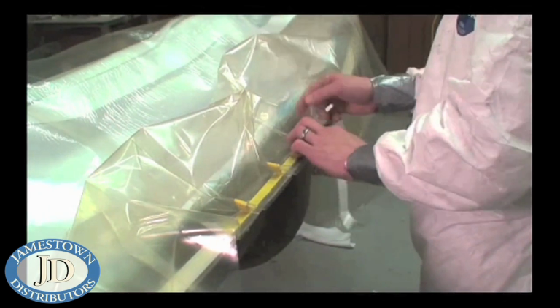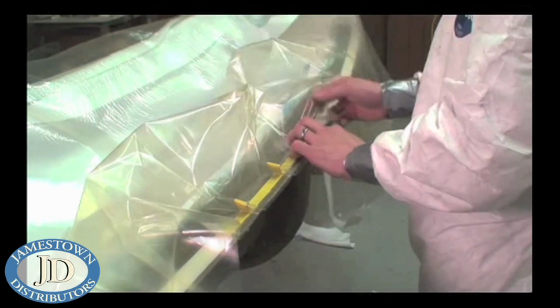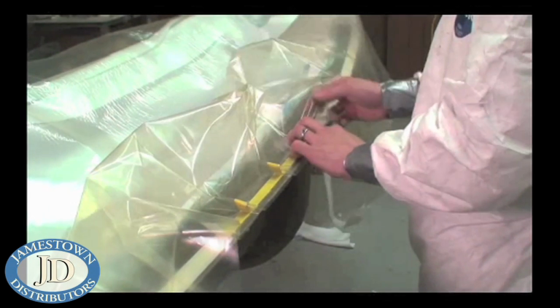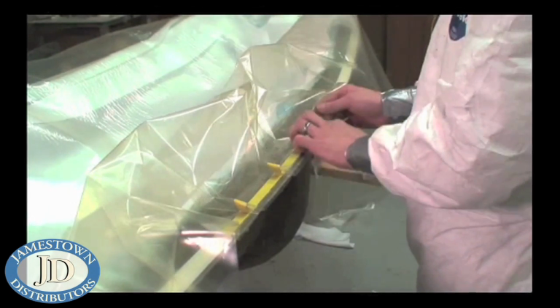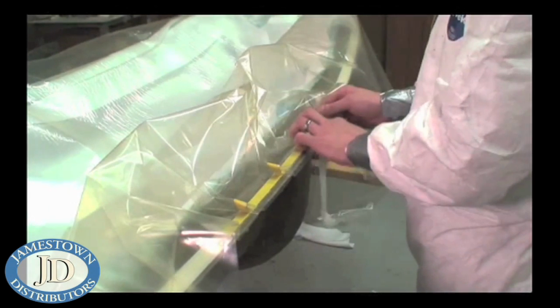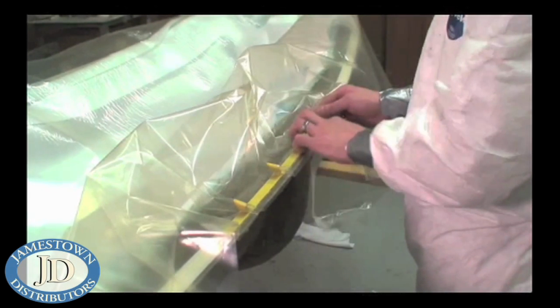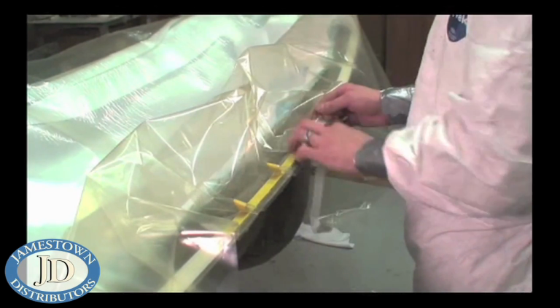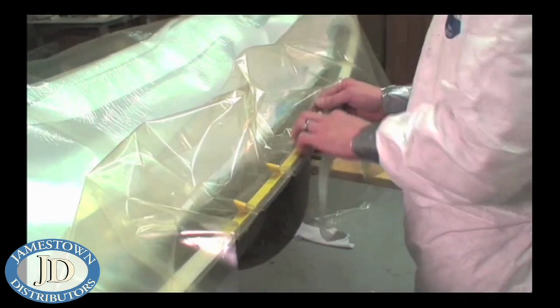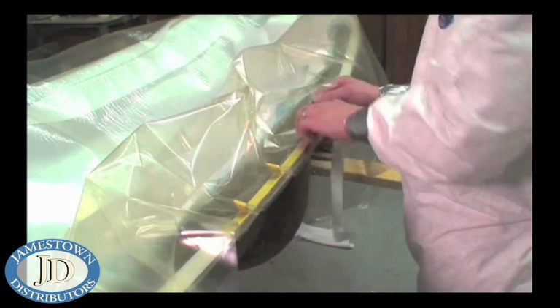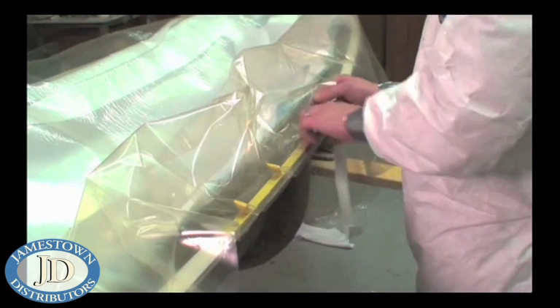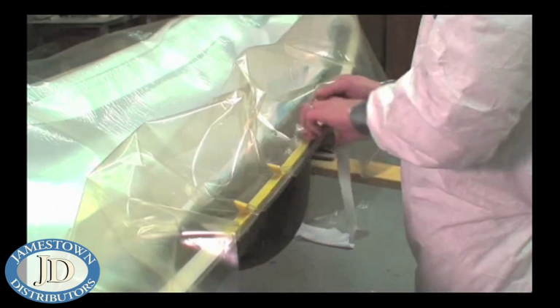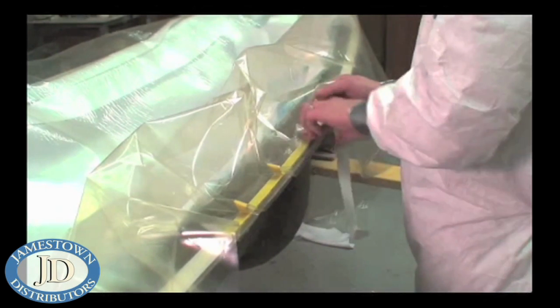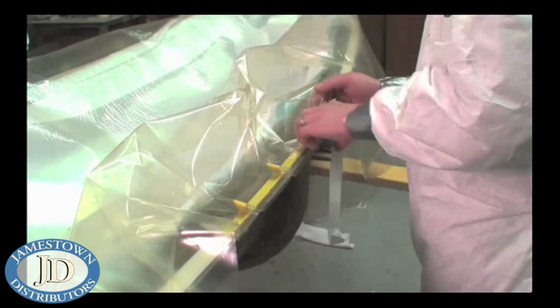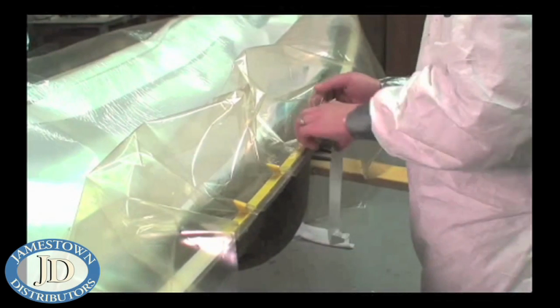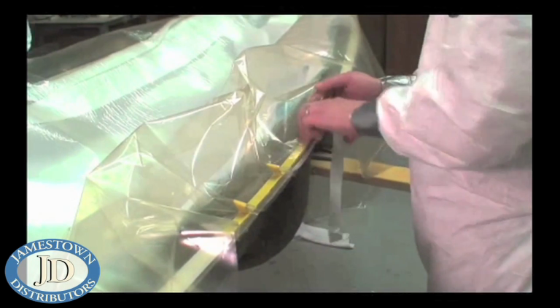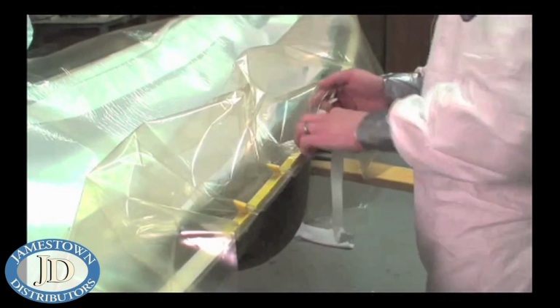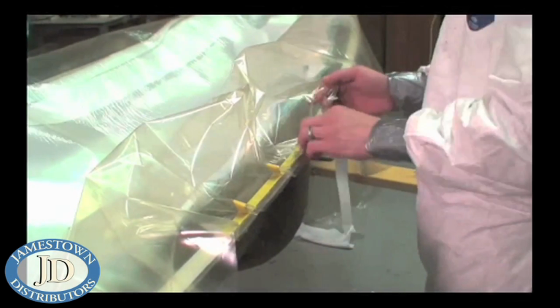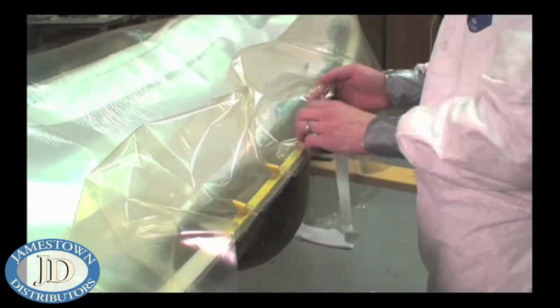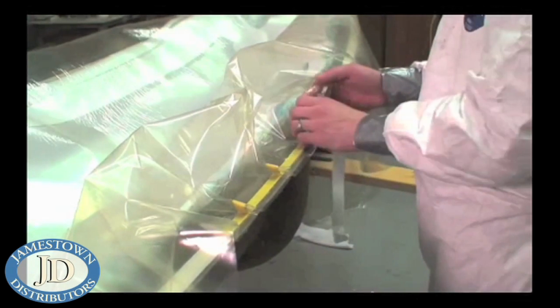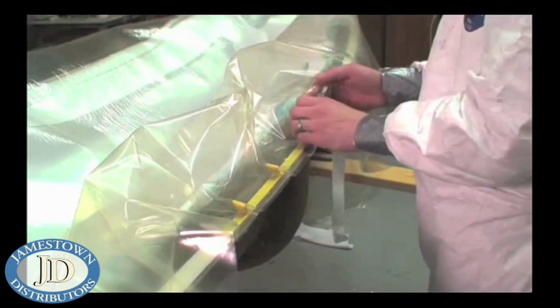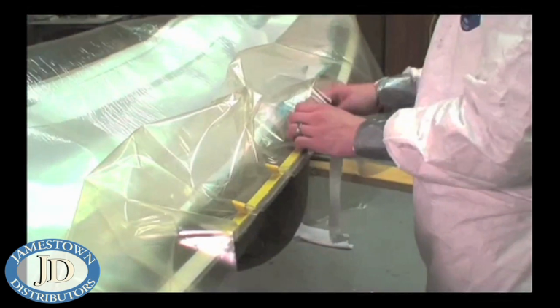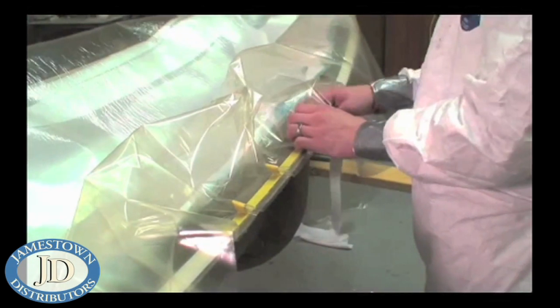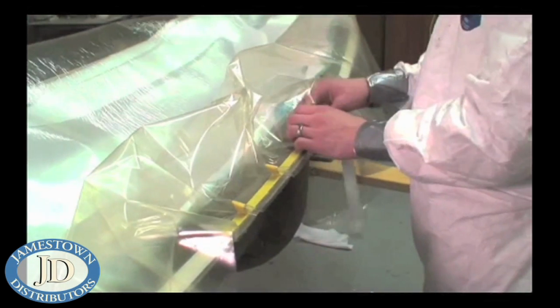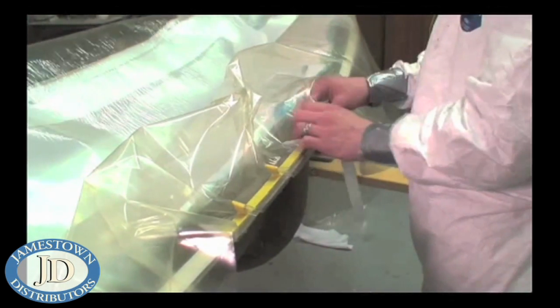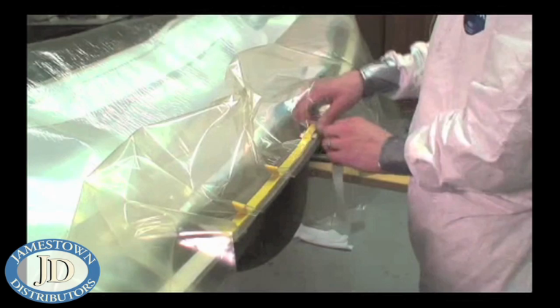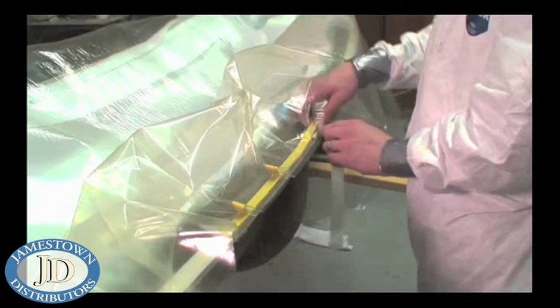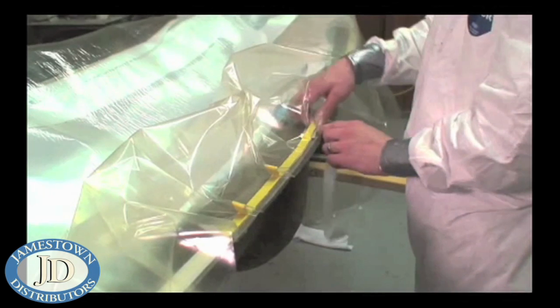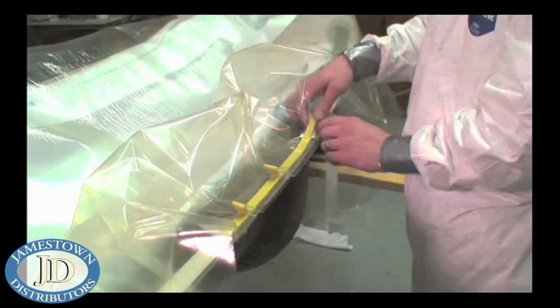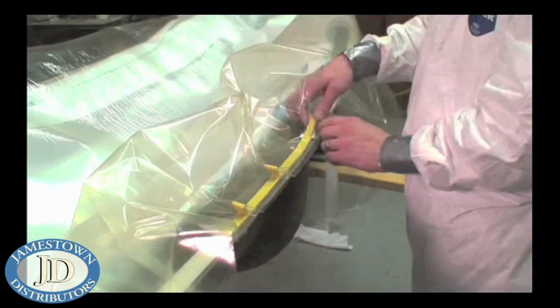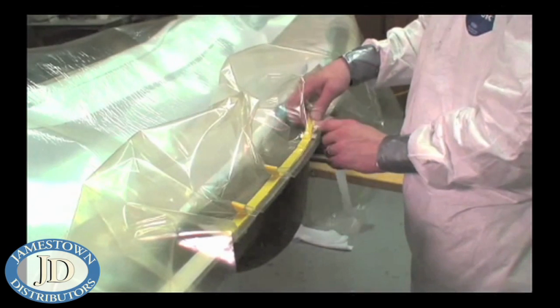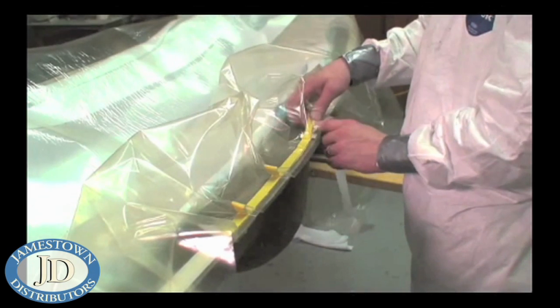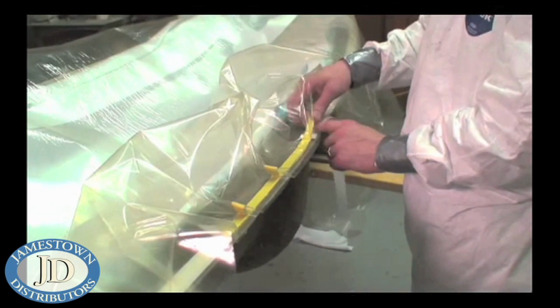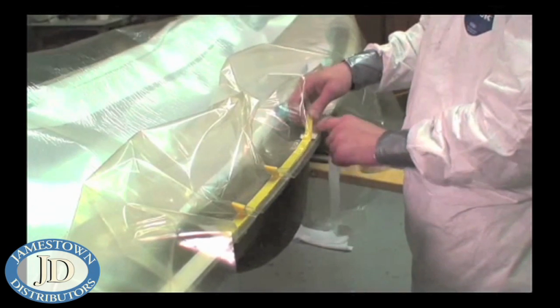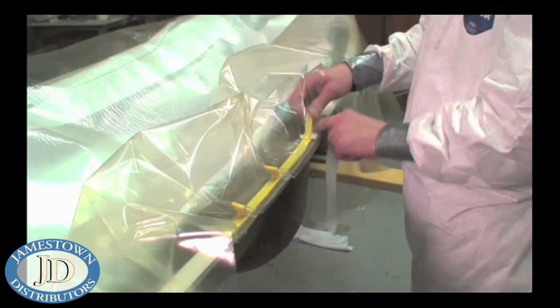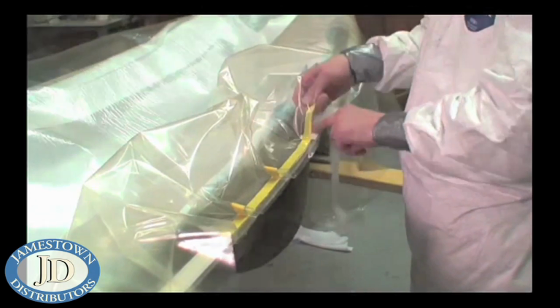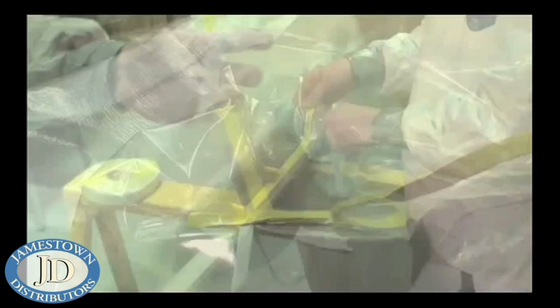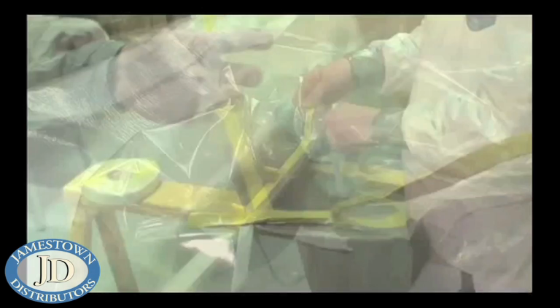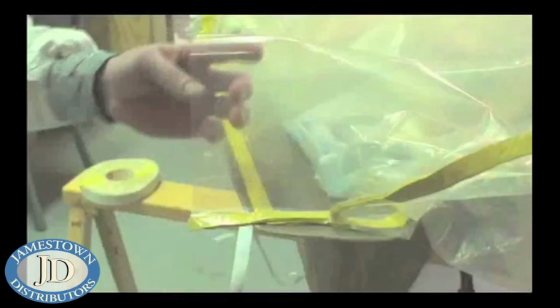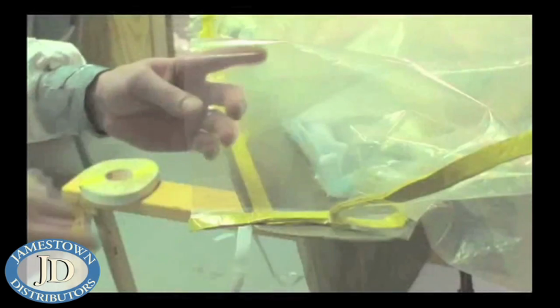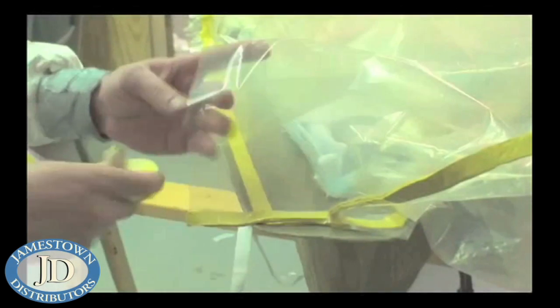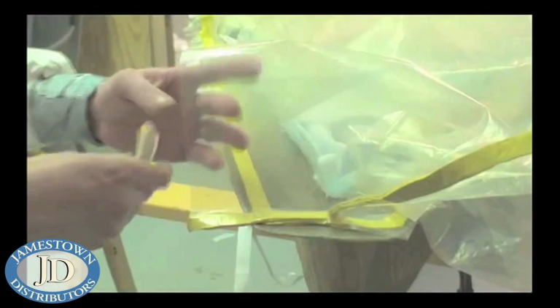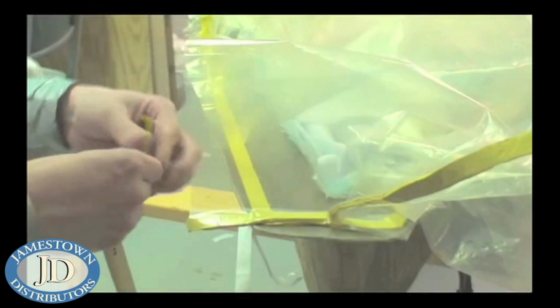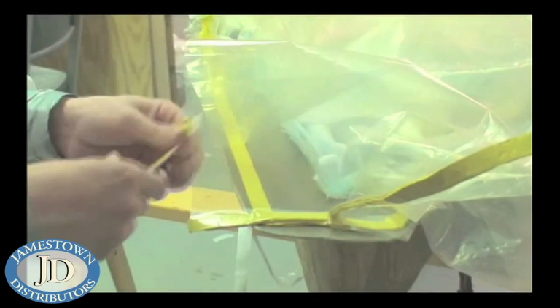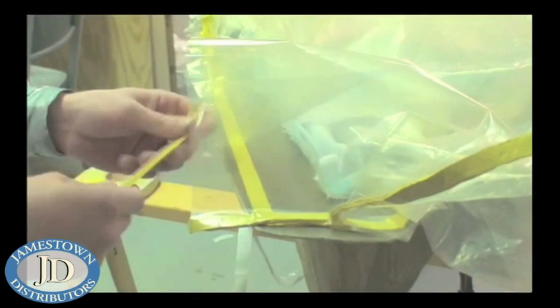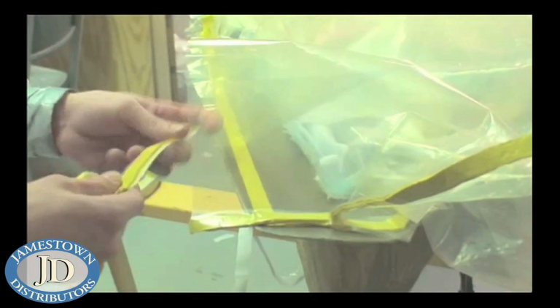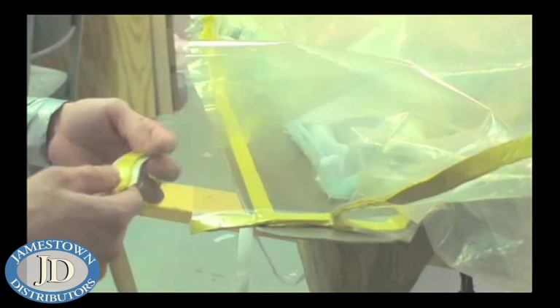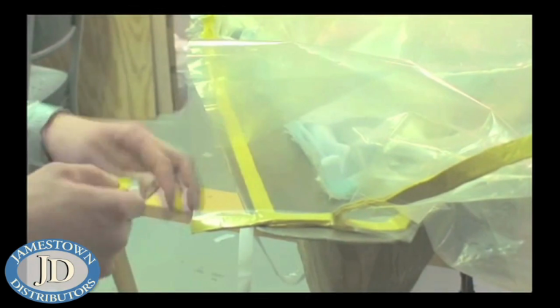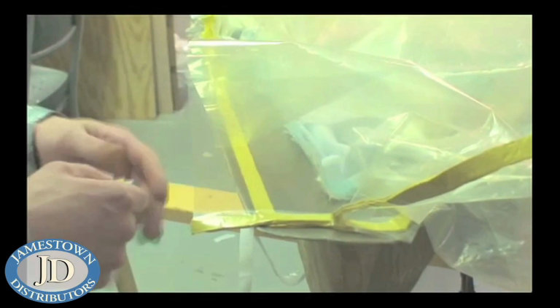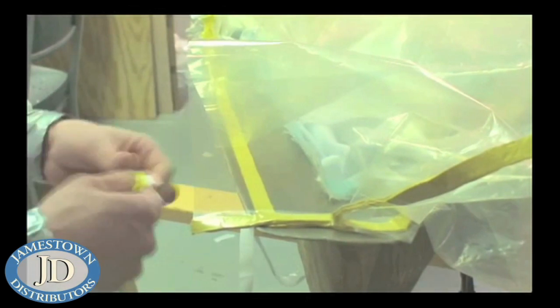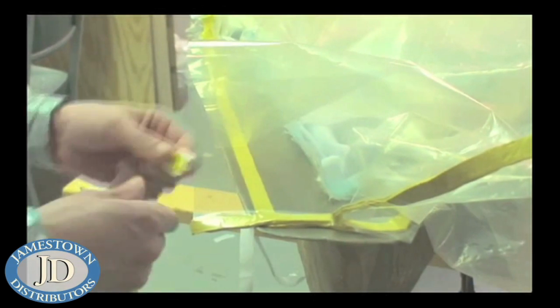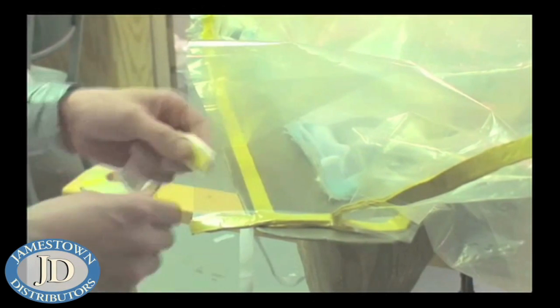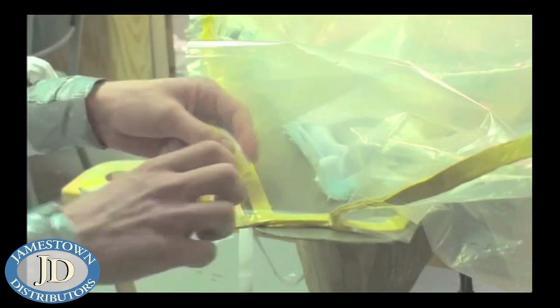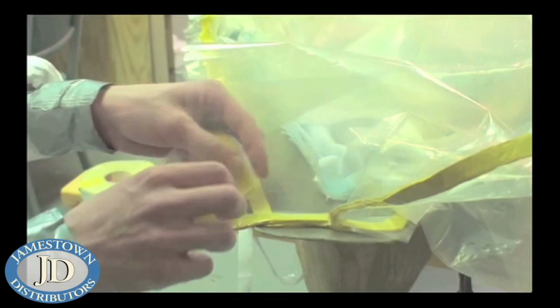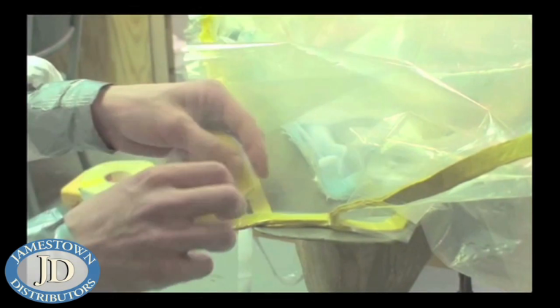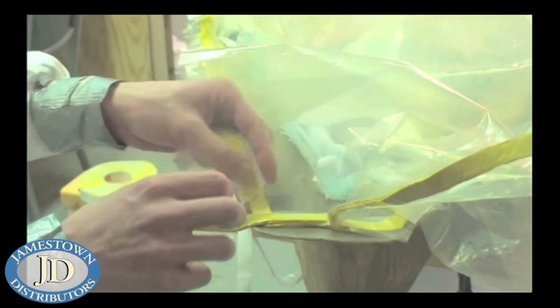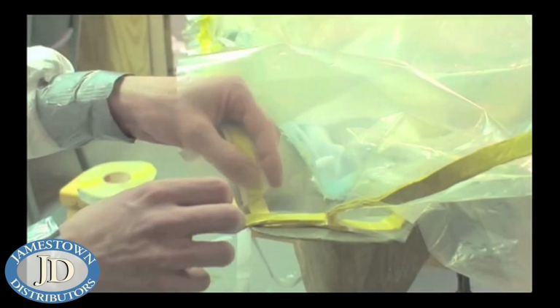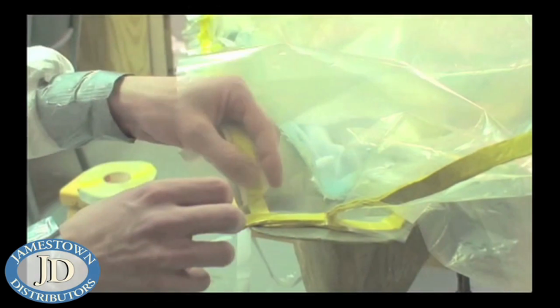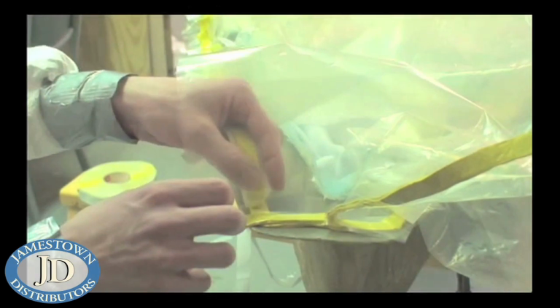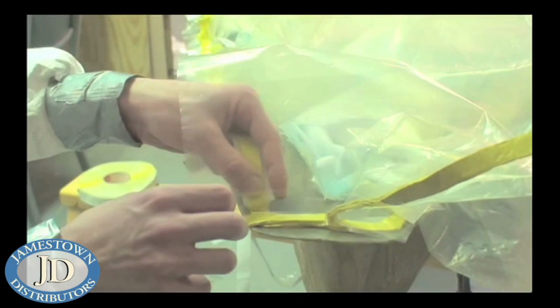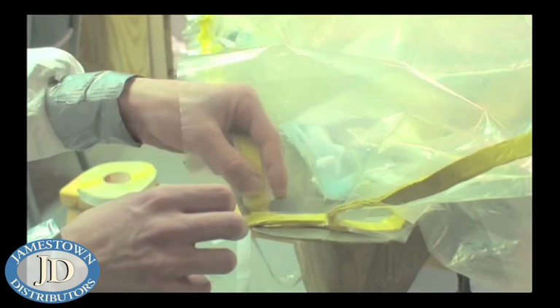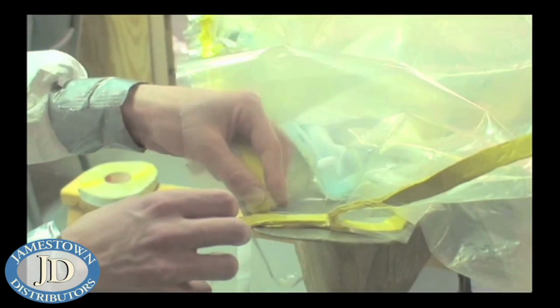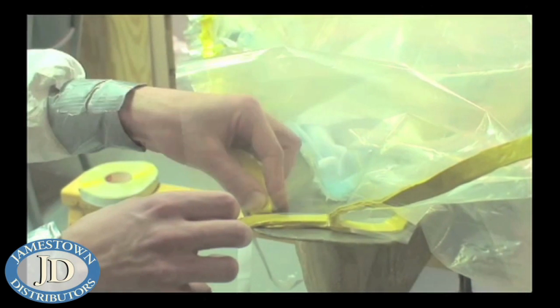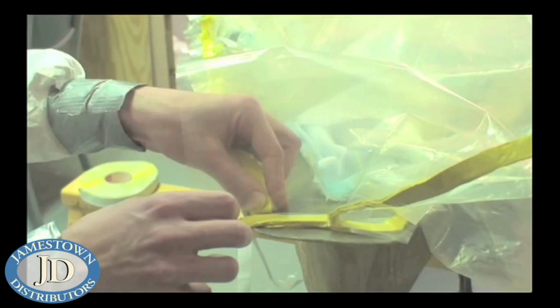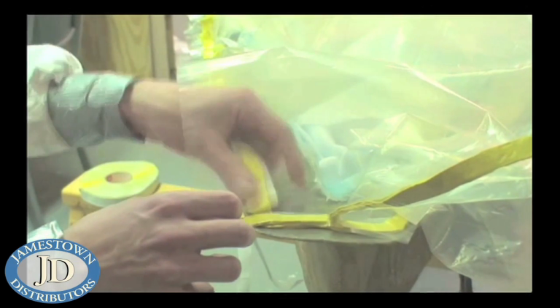The number and size of pleats is determined by the complexity of the part's shape. The vacuum bag film at the ends of the mold was sealed to itself and then to the mold.